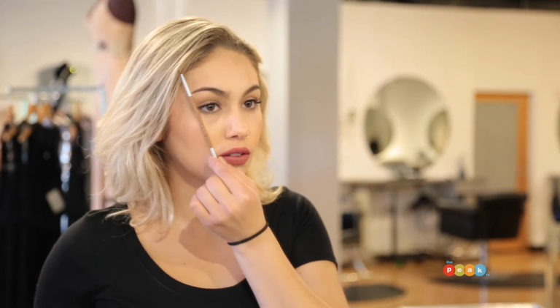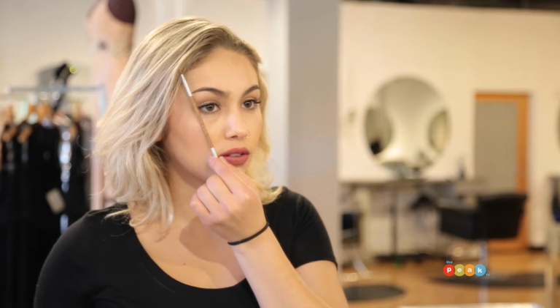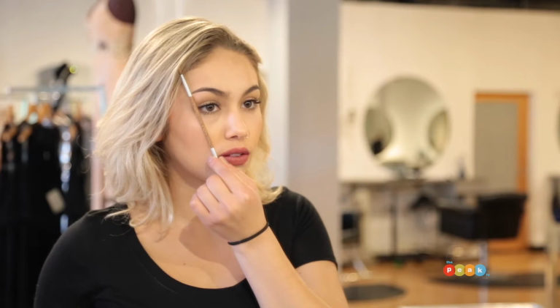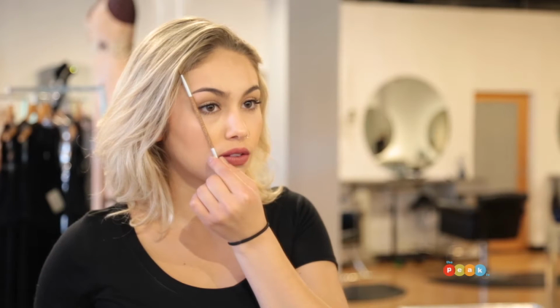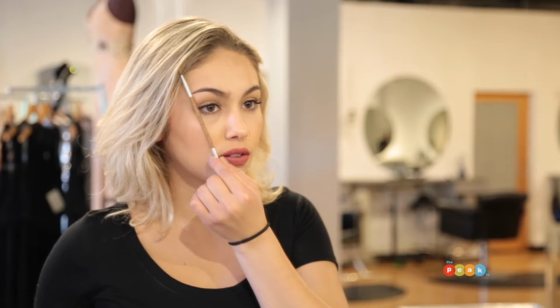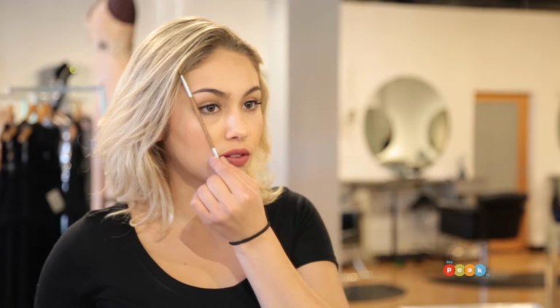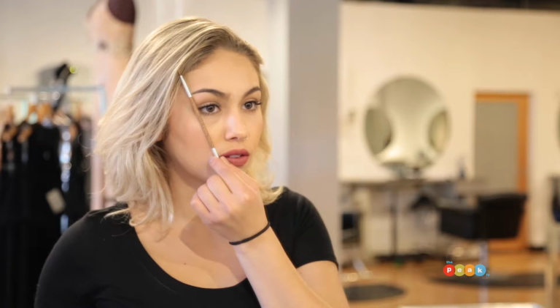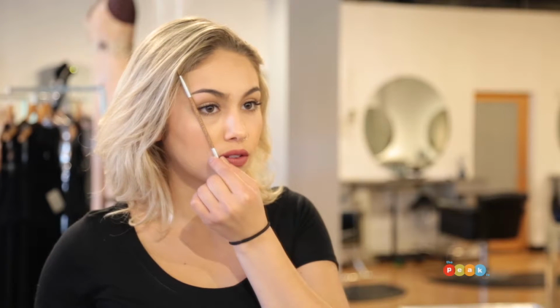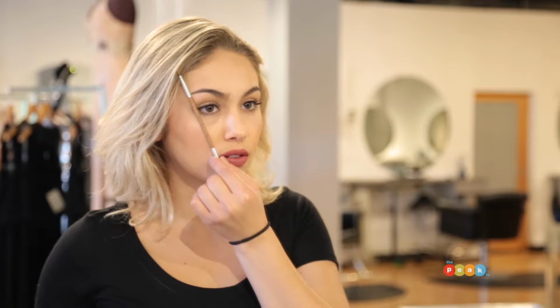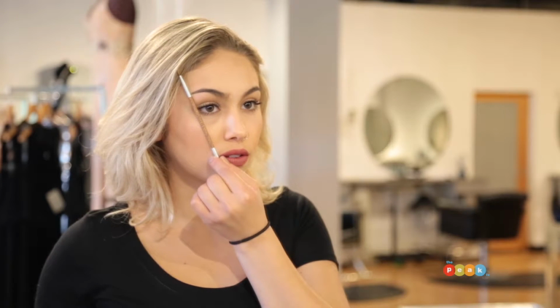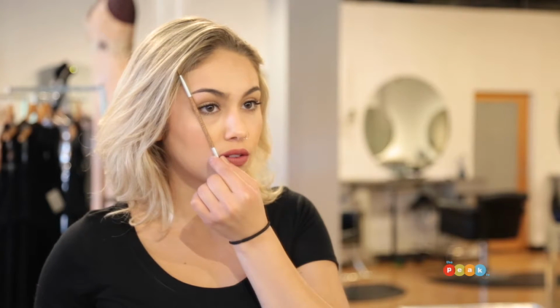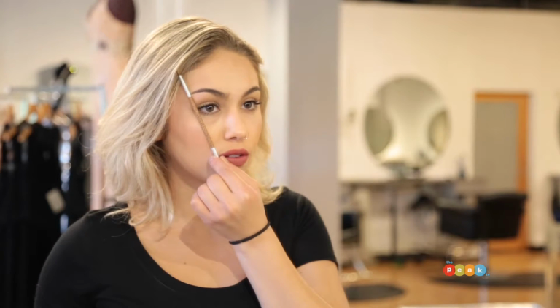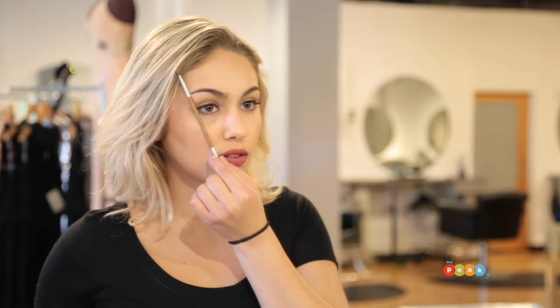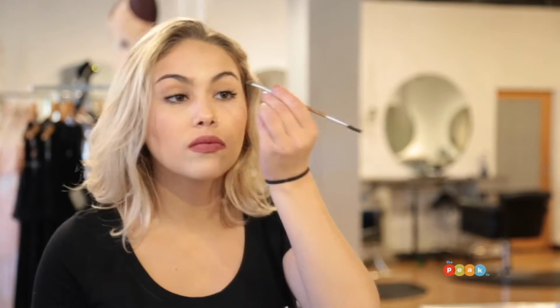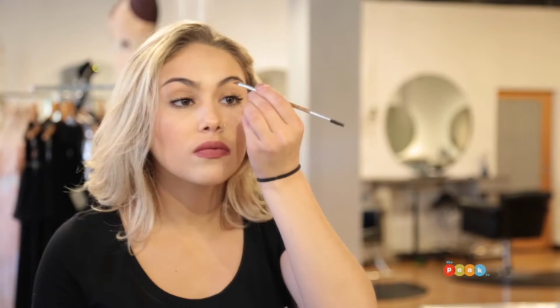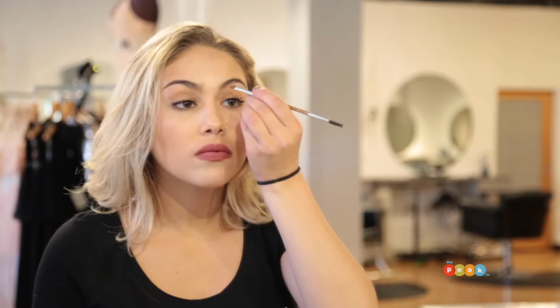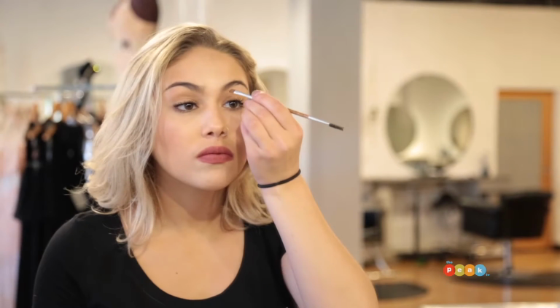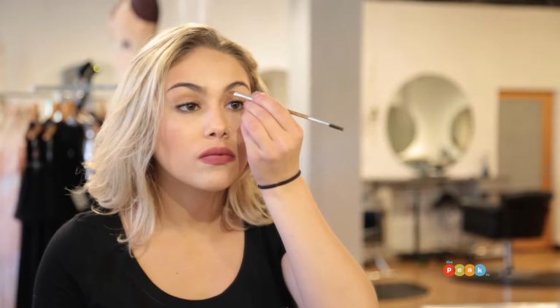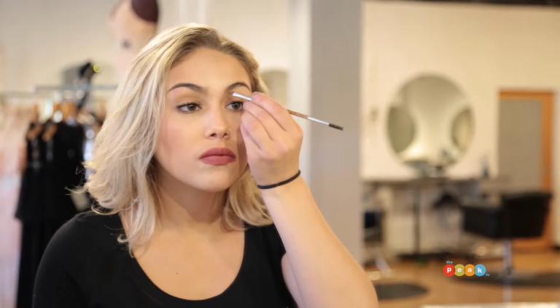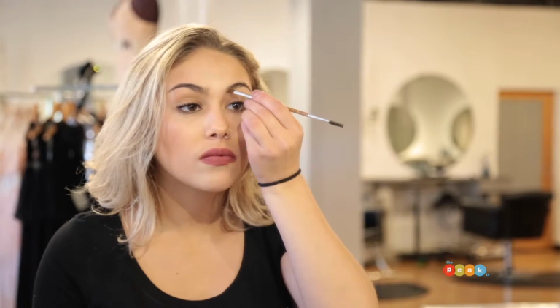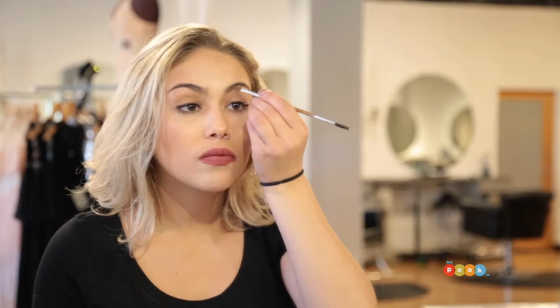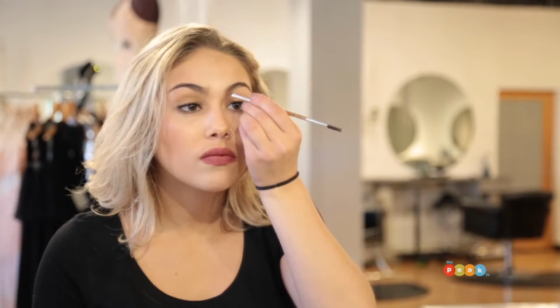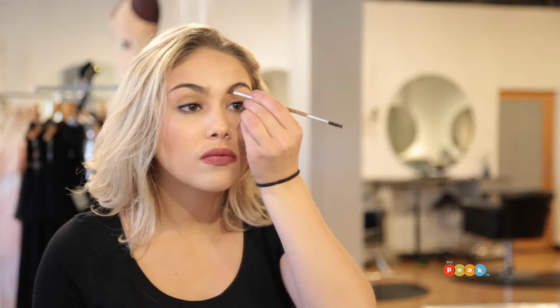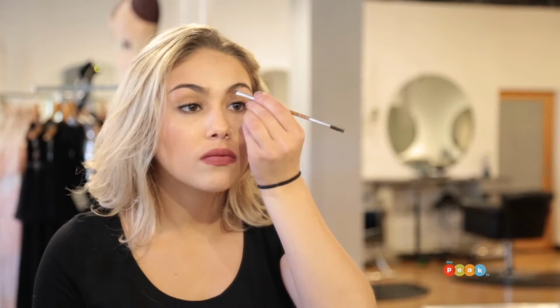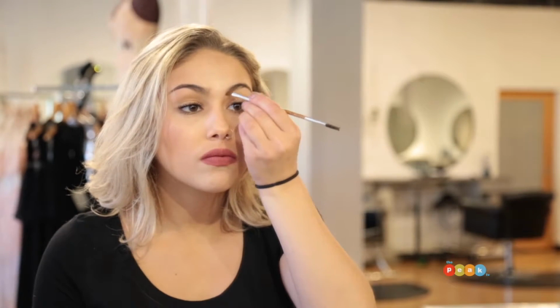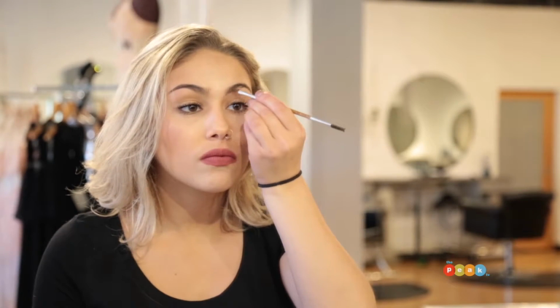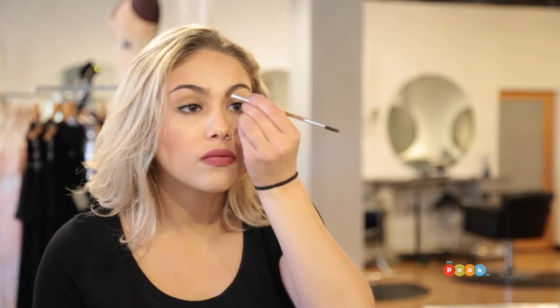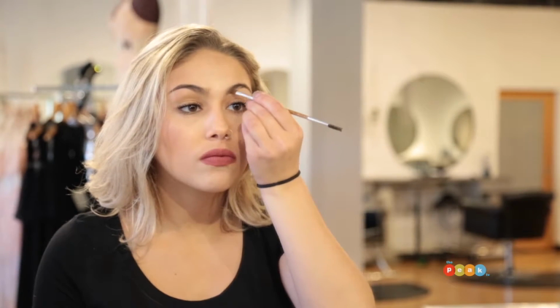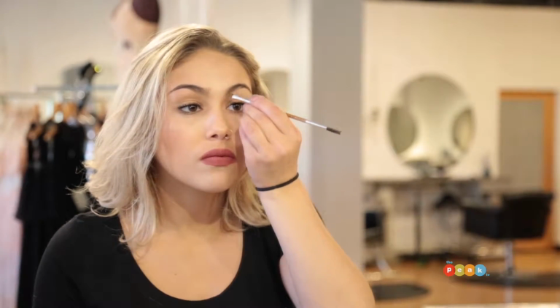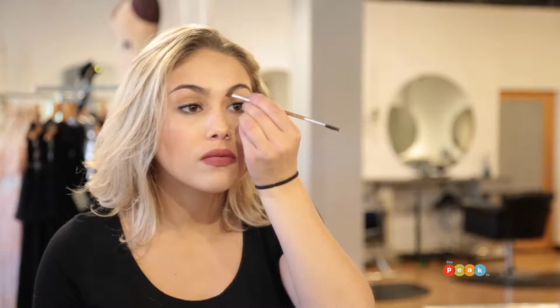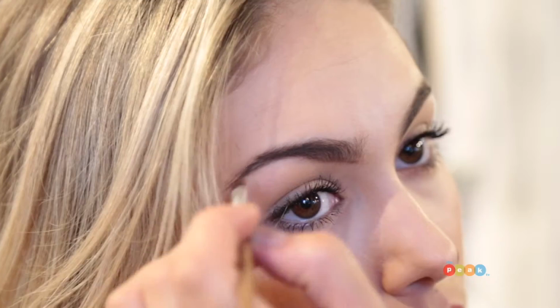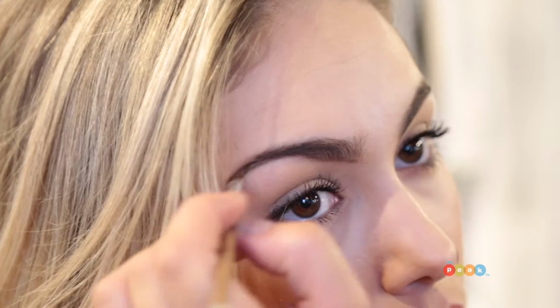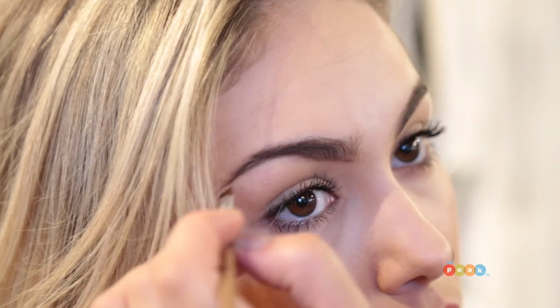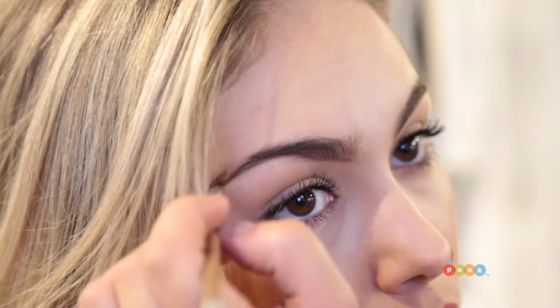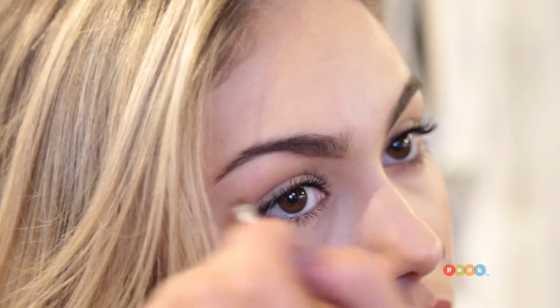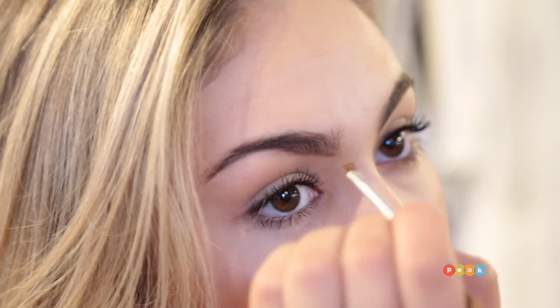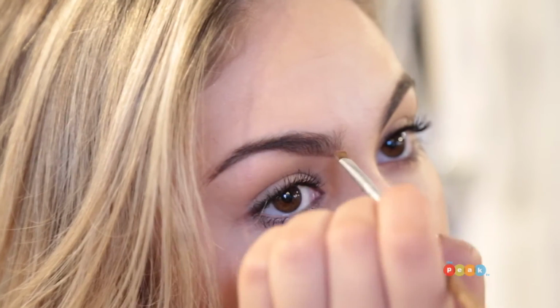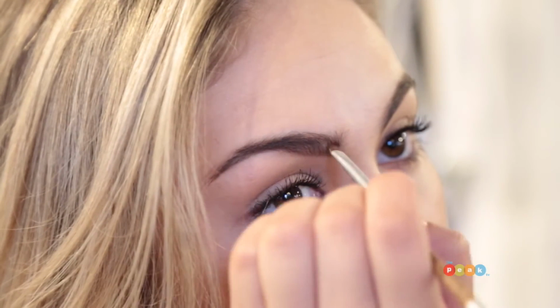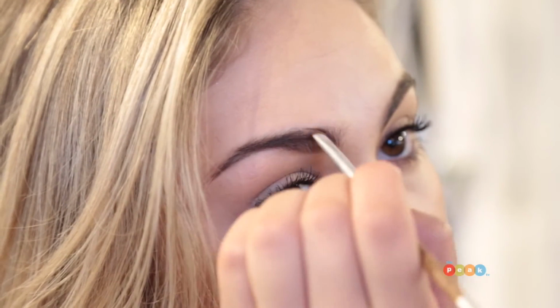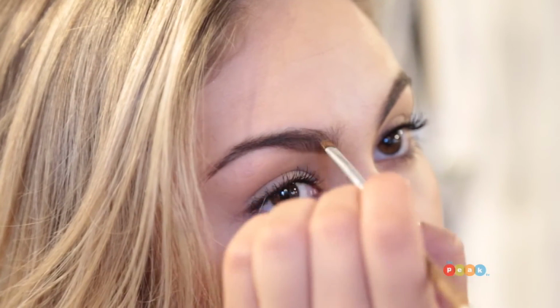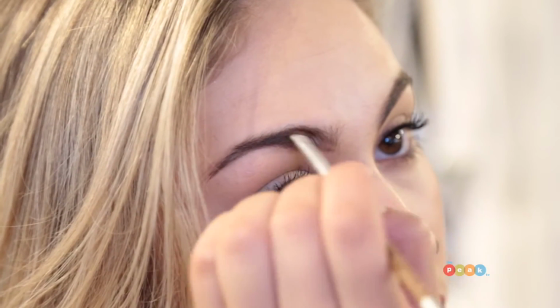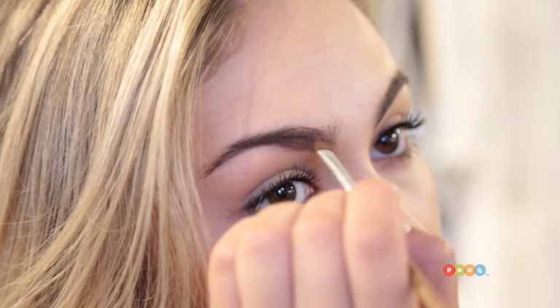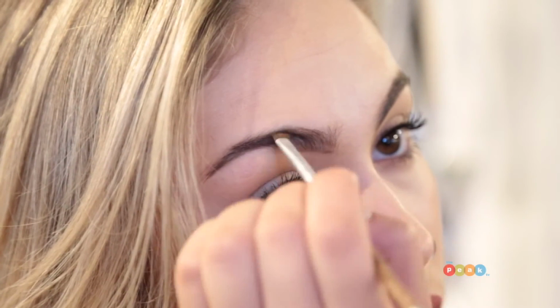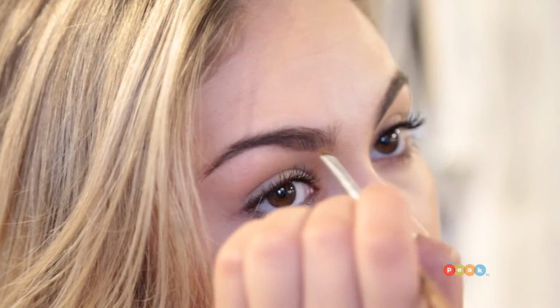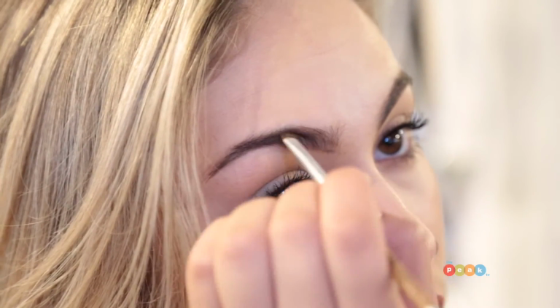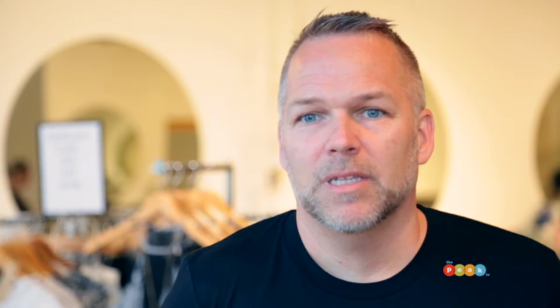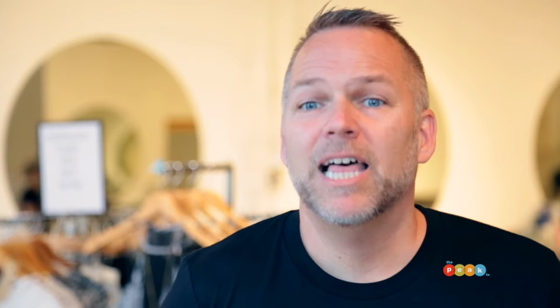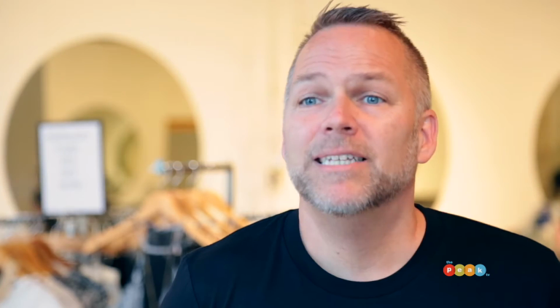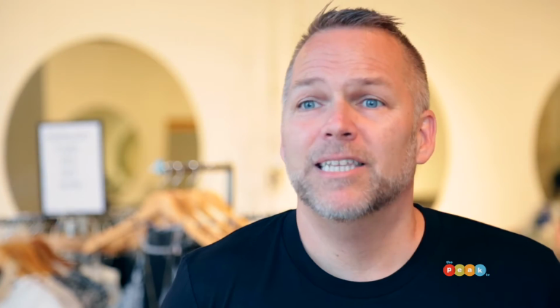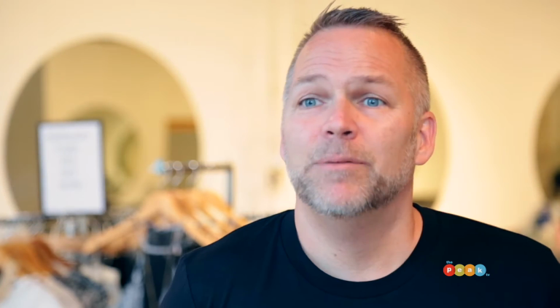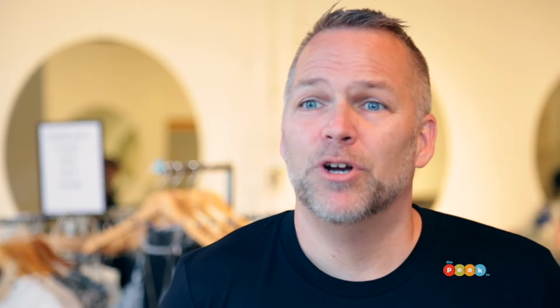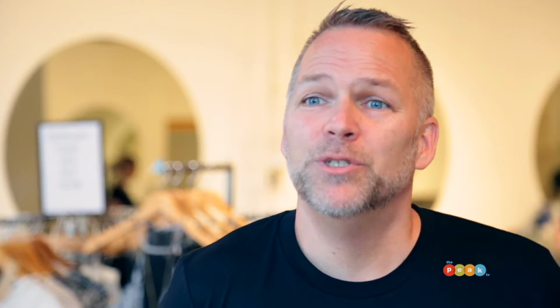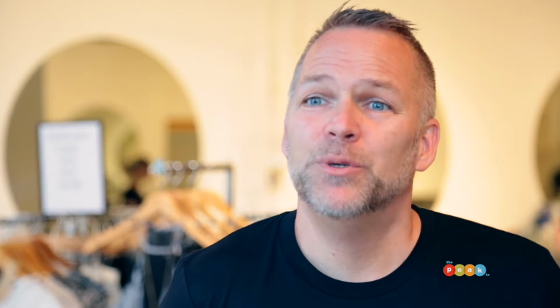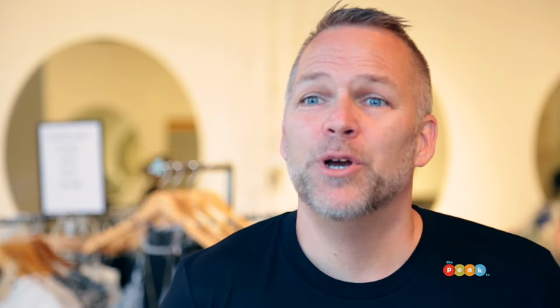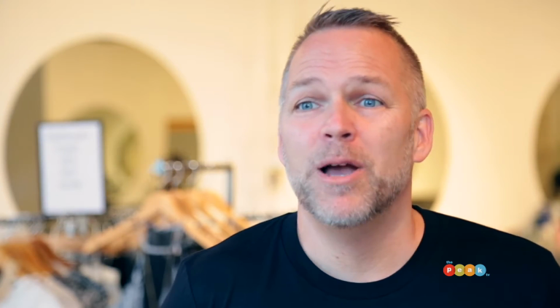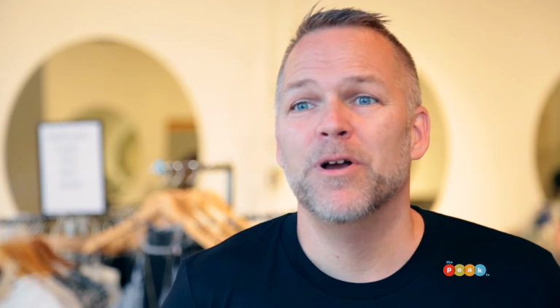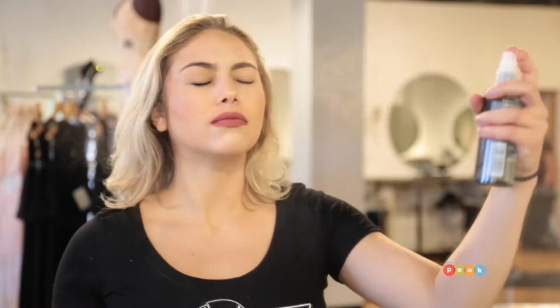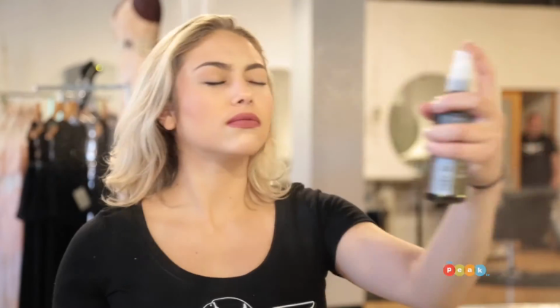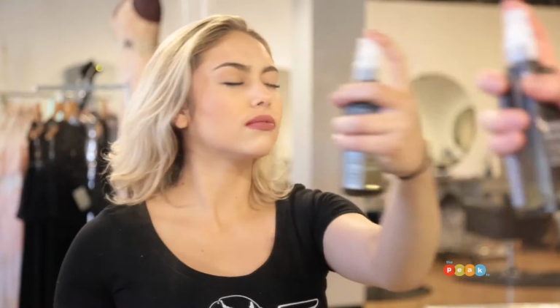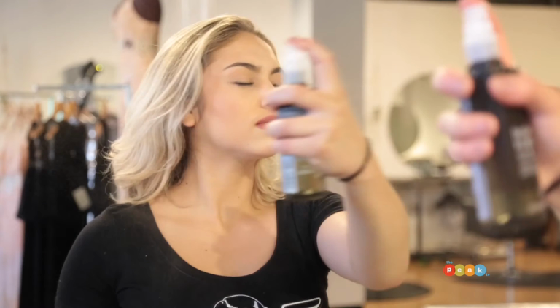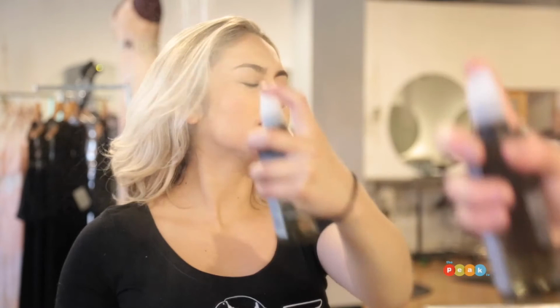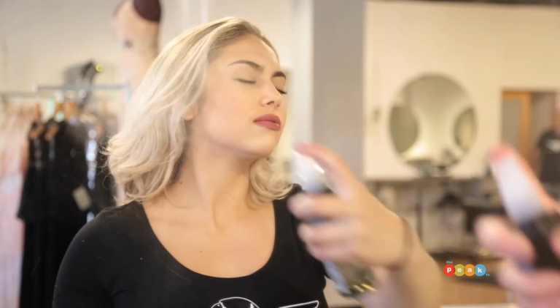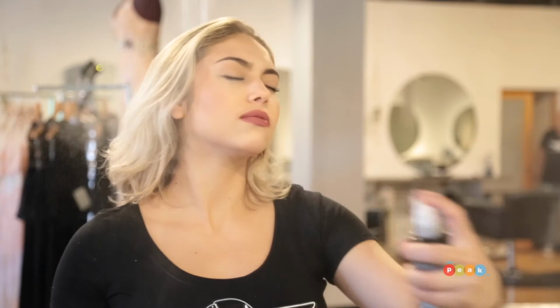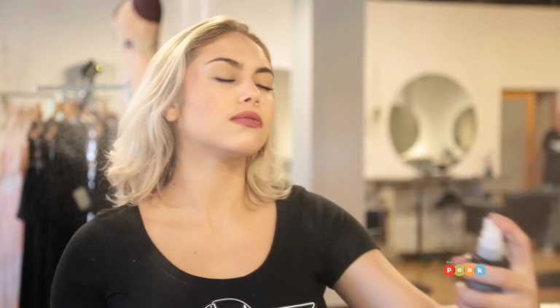After choosing an eye shadow that matches your brow color, be sure to do small strokes to mimic natural hair. Lastly, brush through your eyebrows and set with a toner.